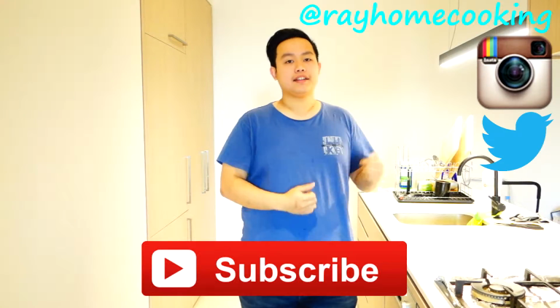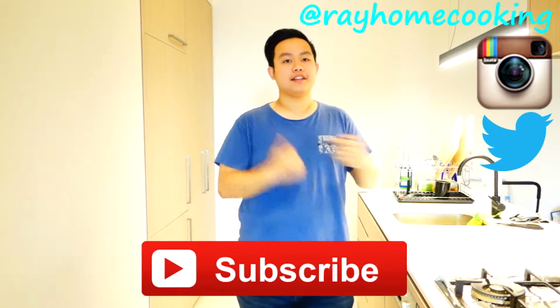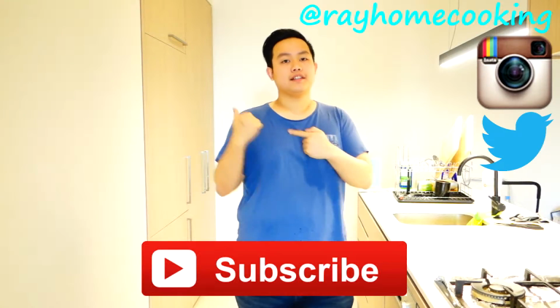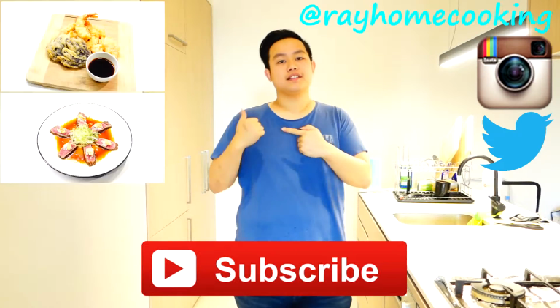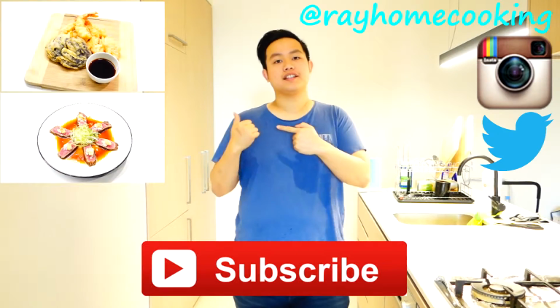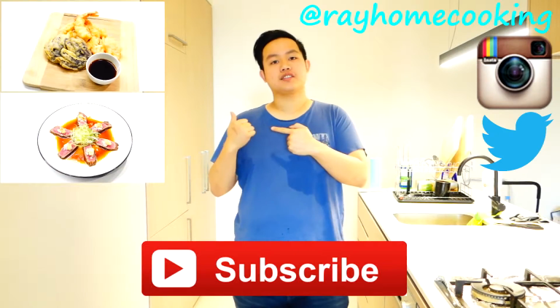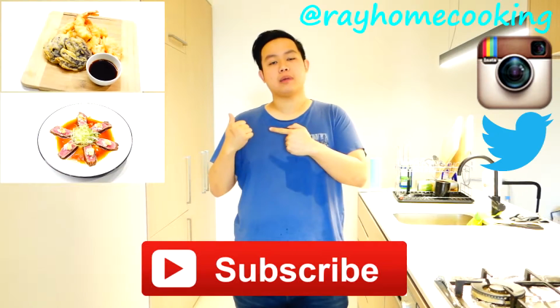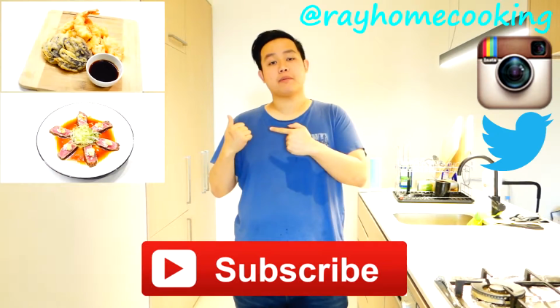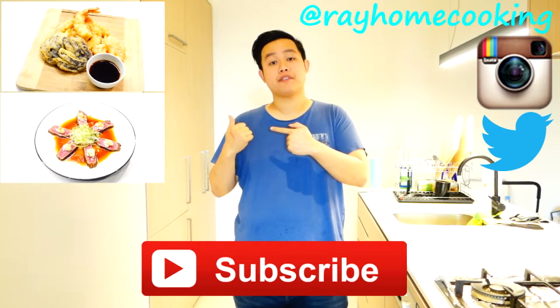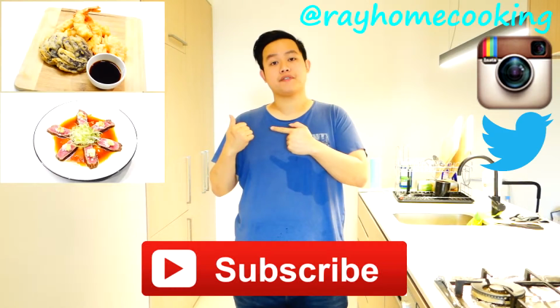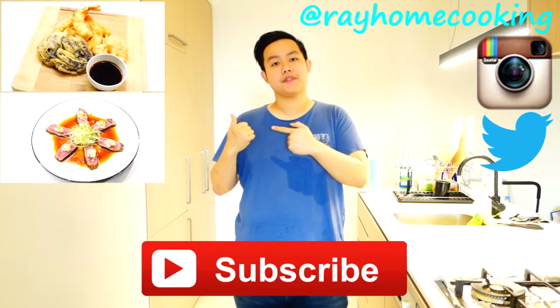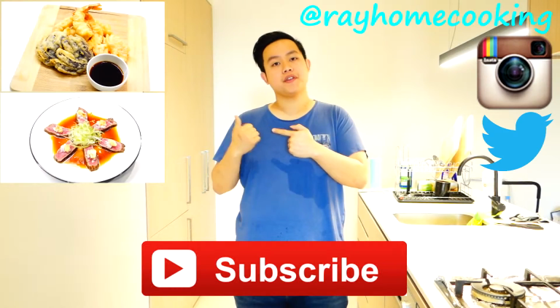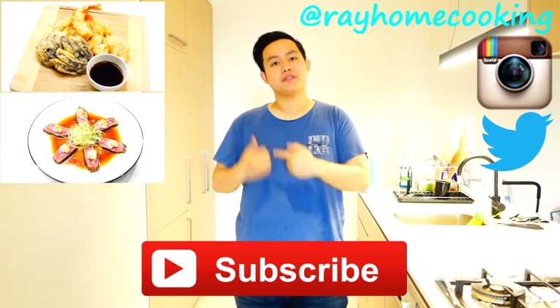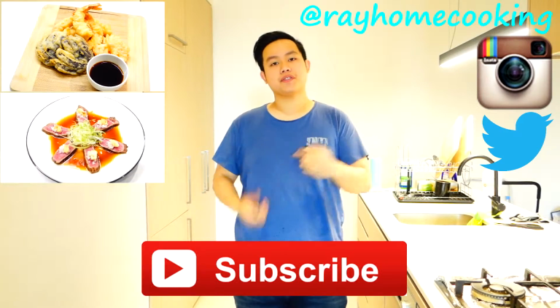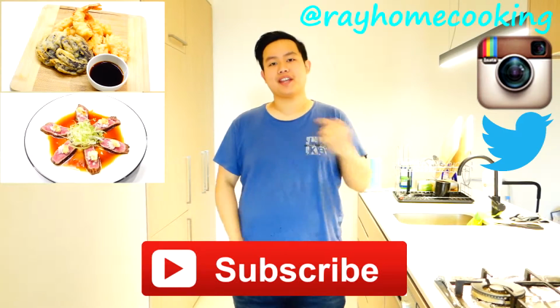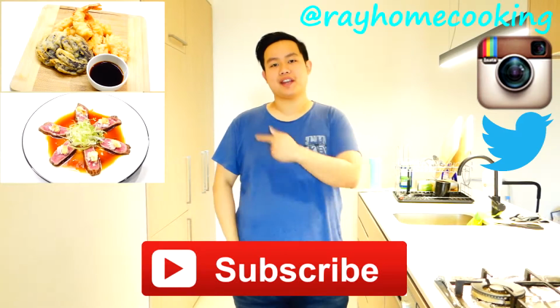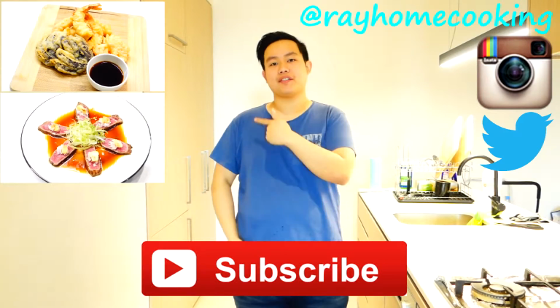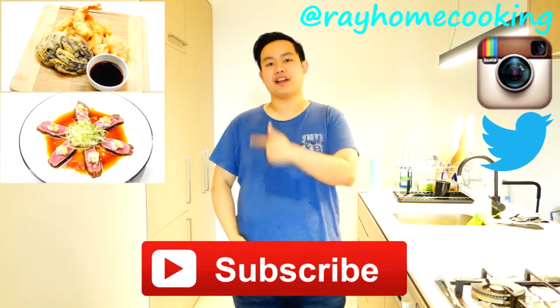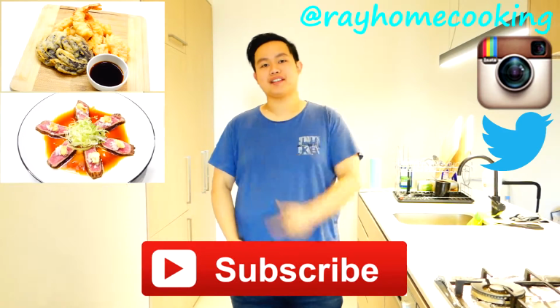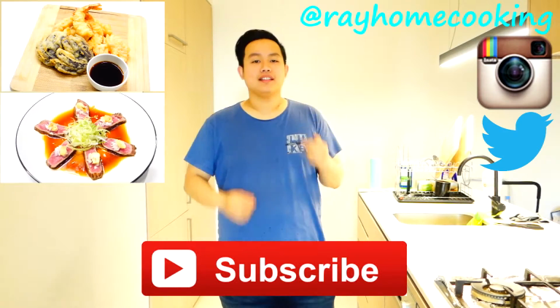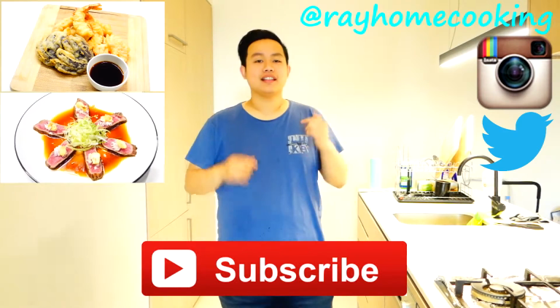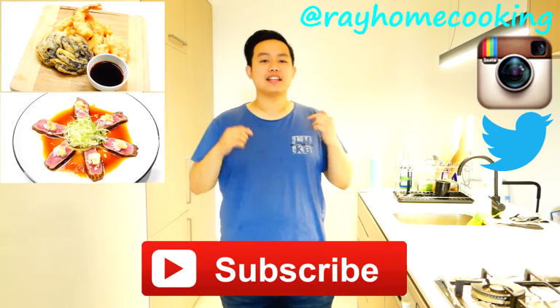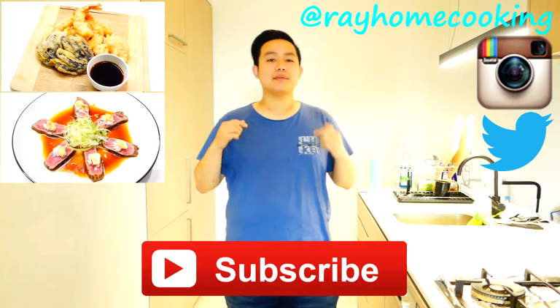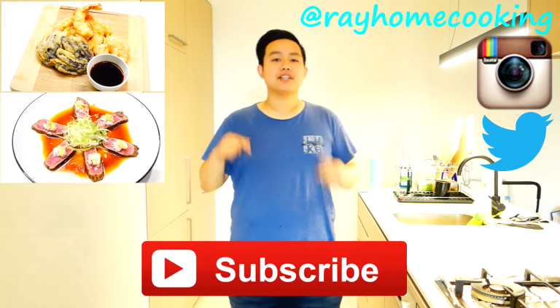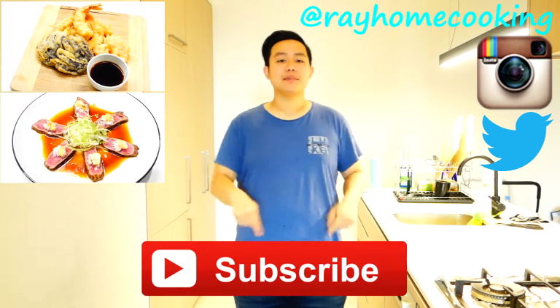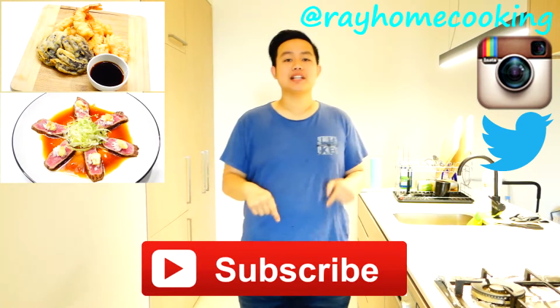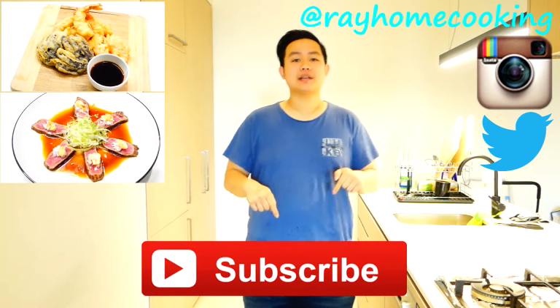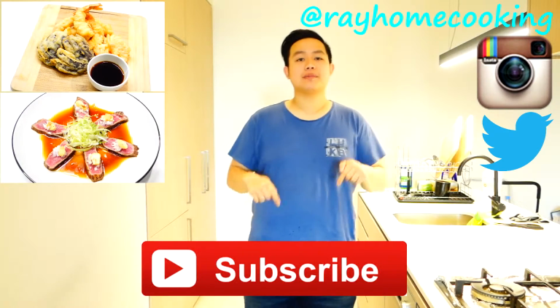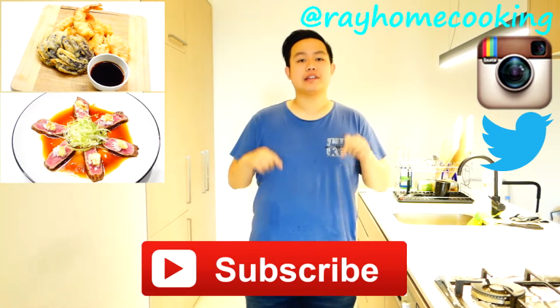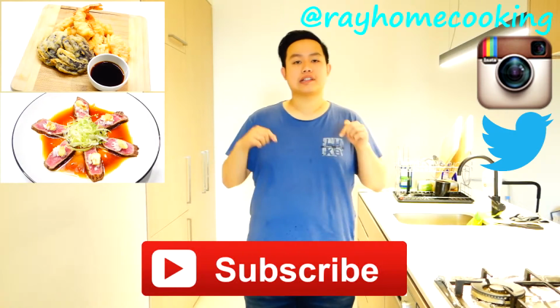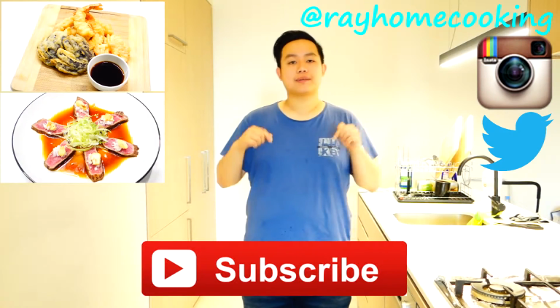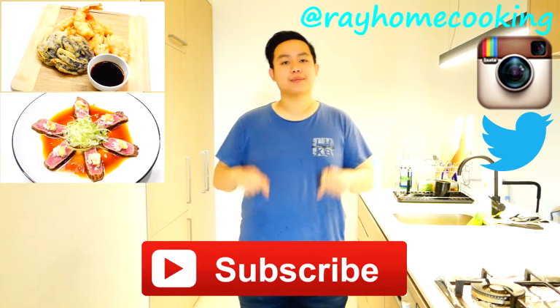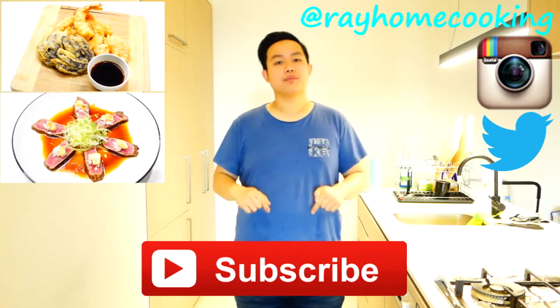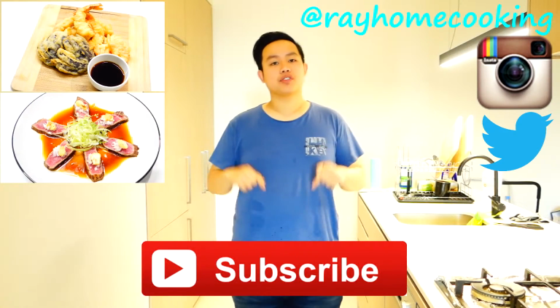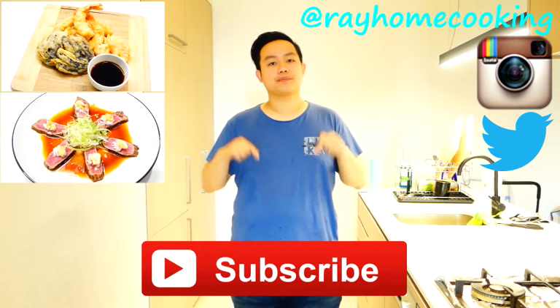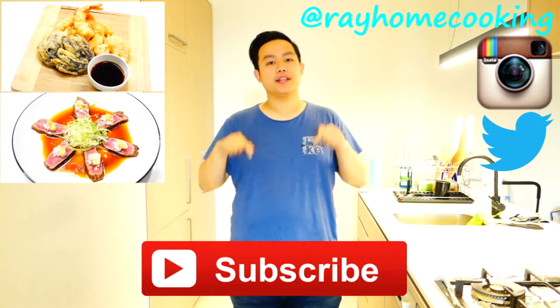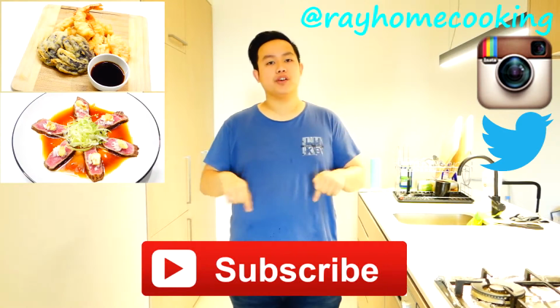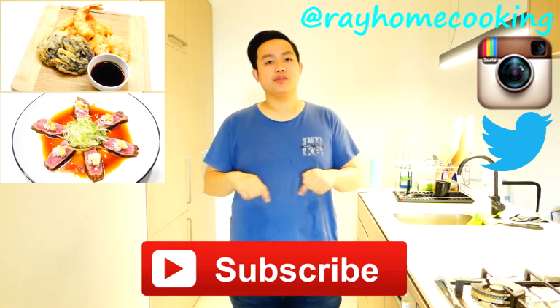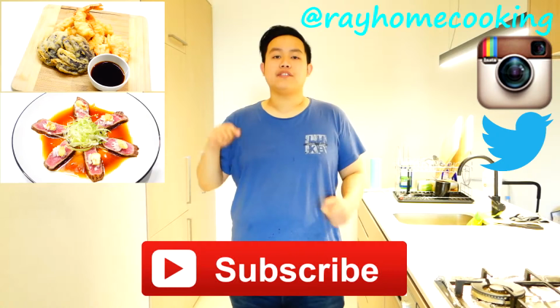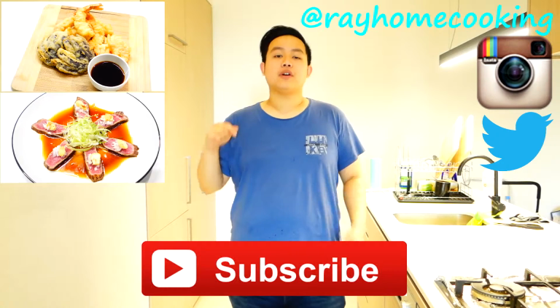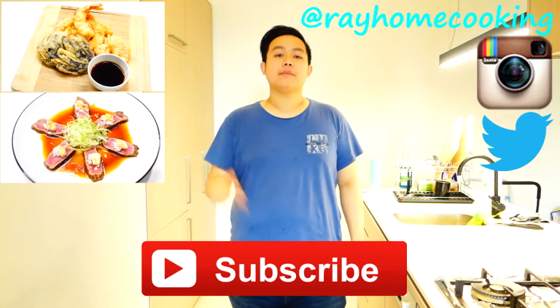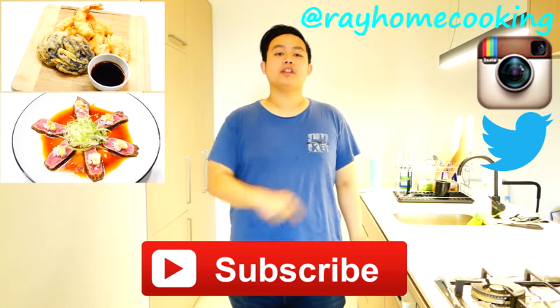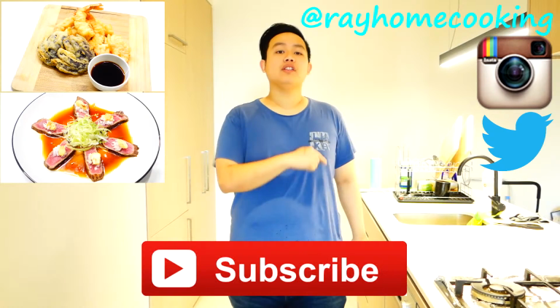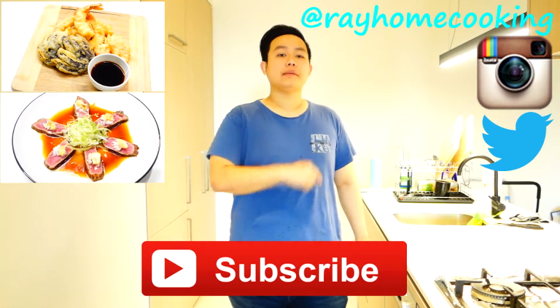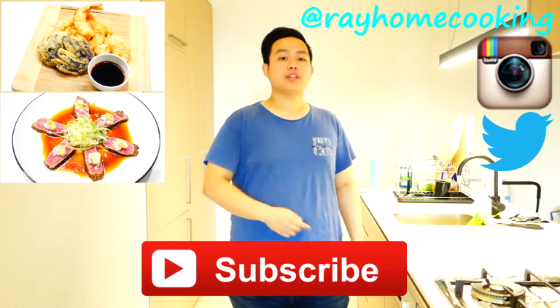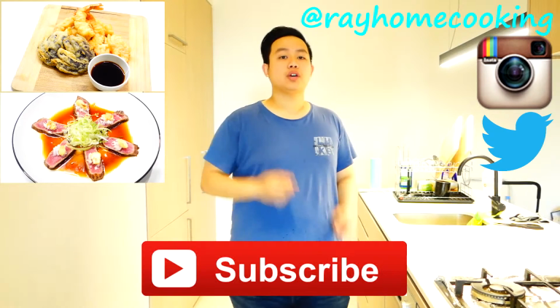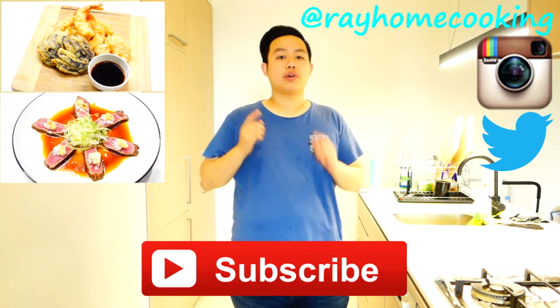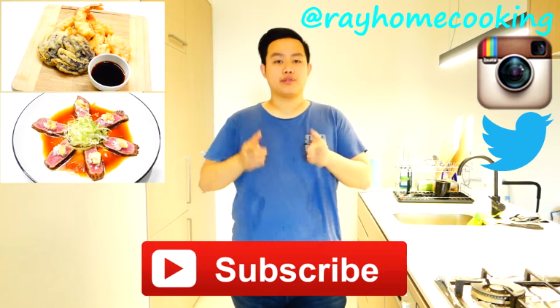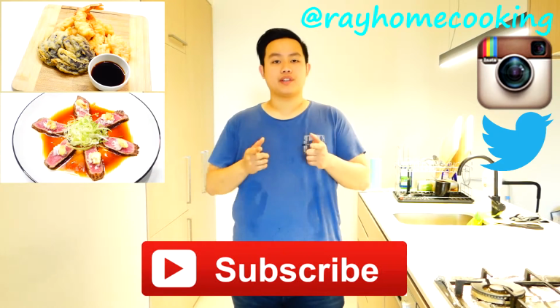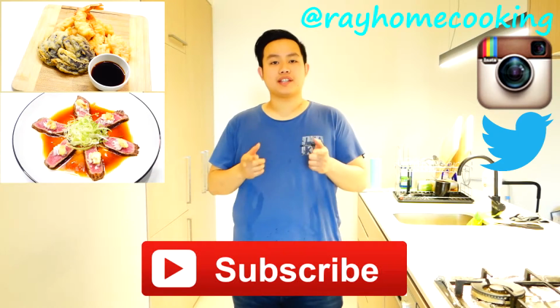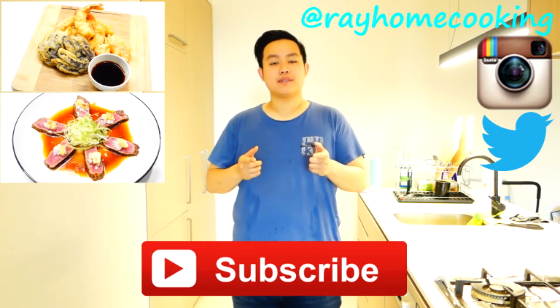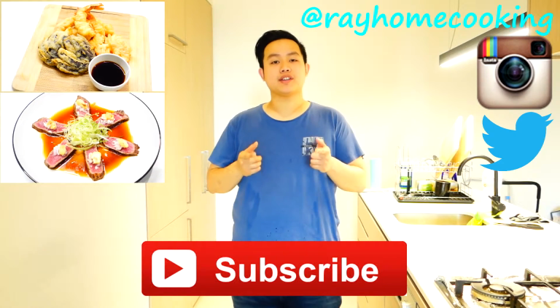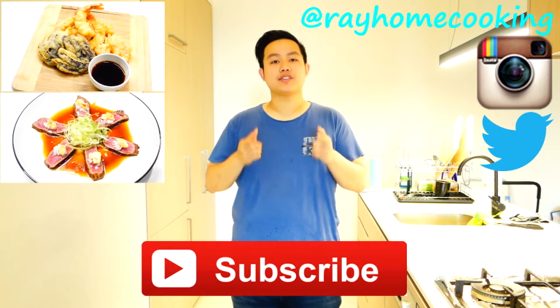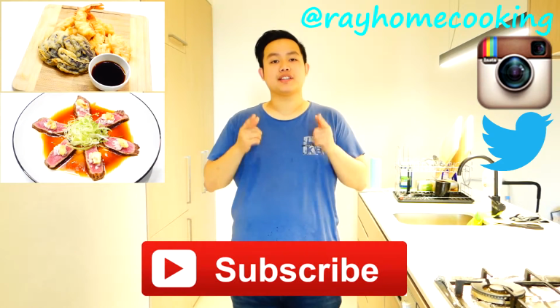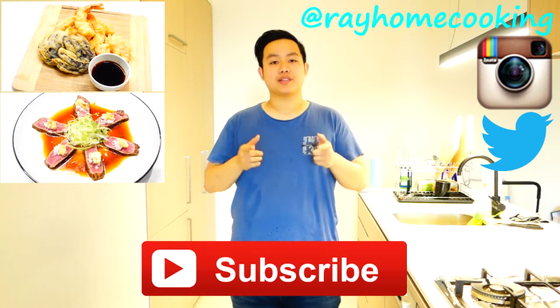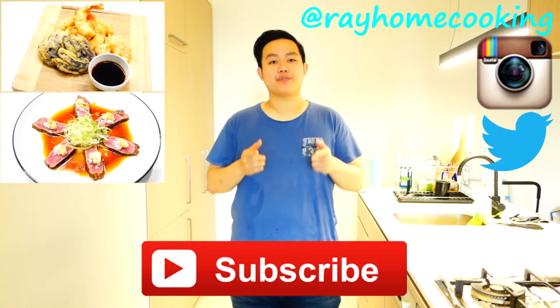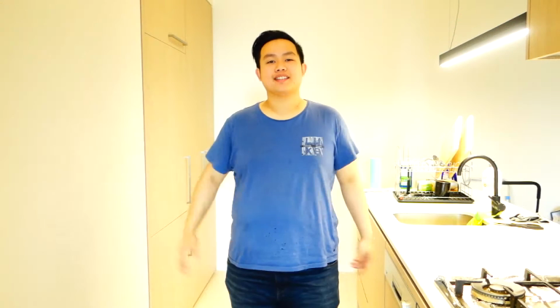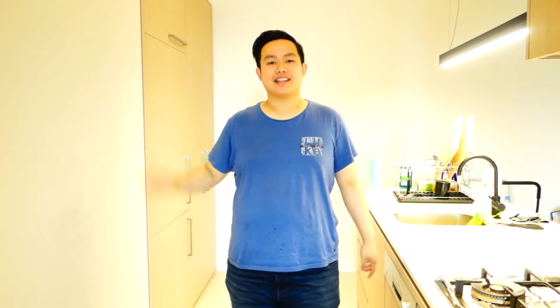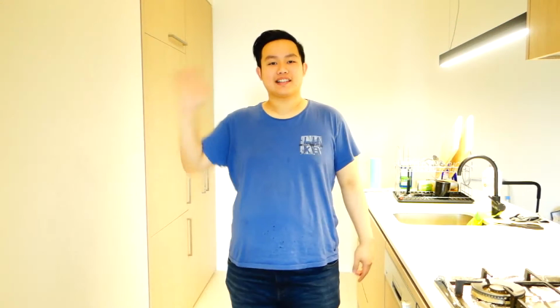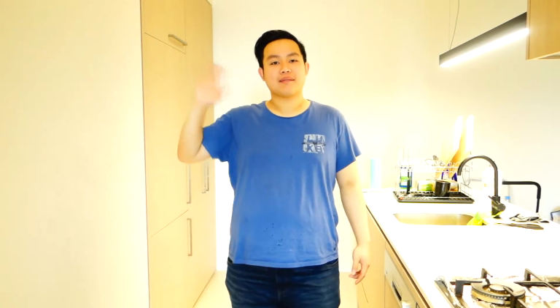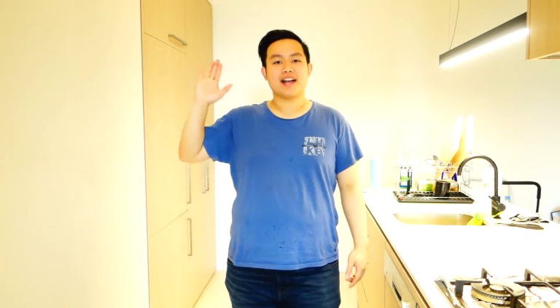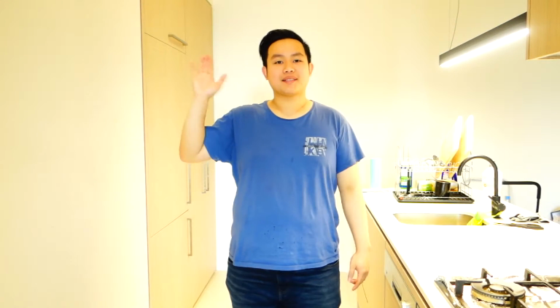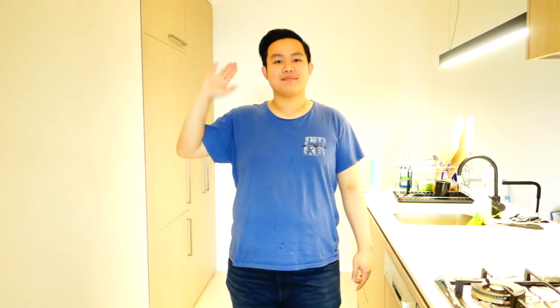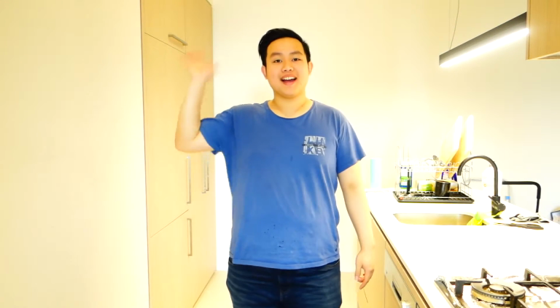Here are links to my previous videos, so check them out guys. Let me know in the comments below what you want to see me cook next week. See you next time guys, bye!